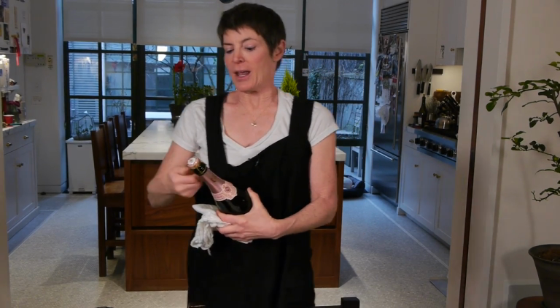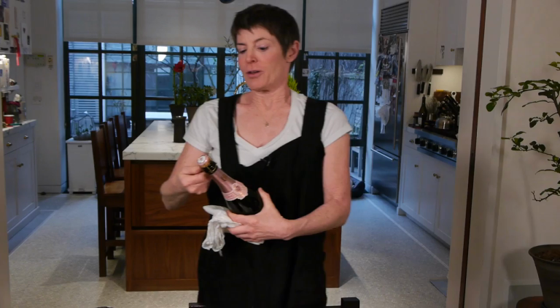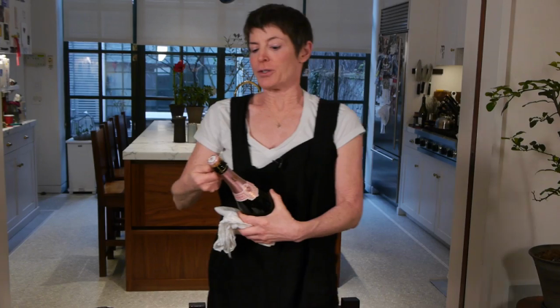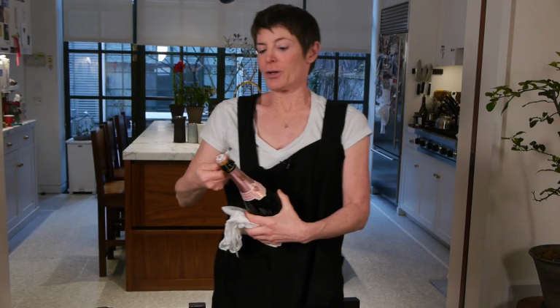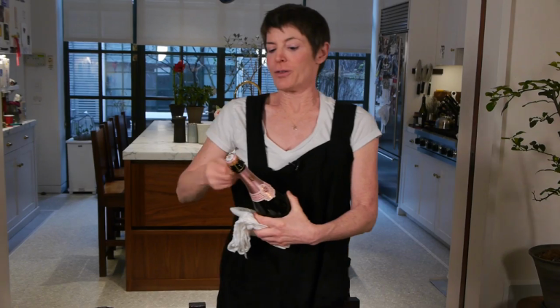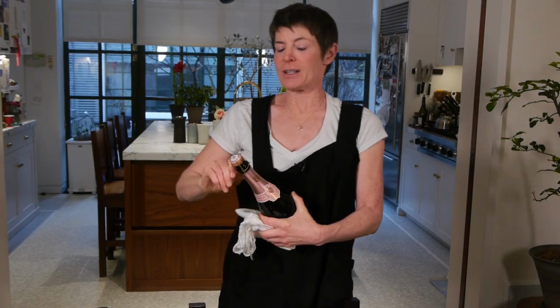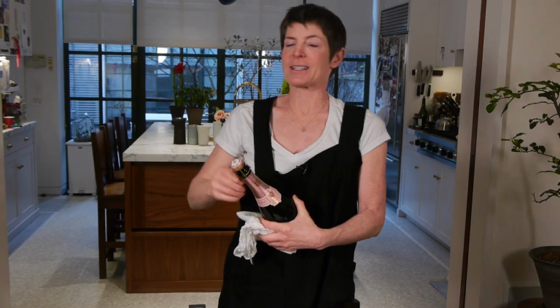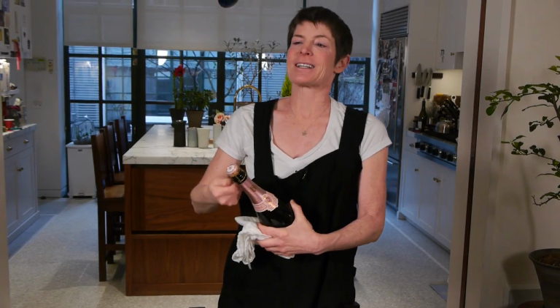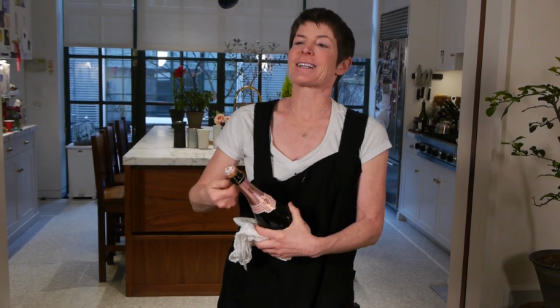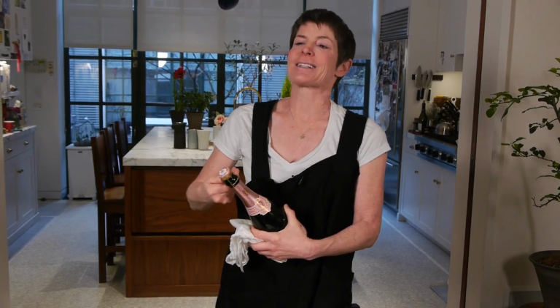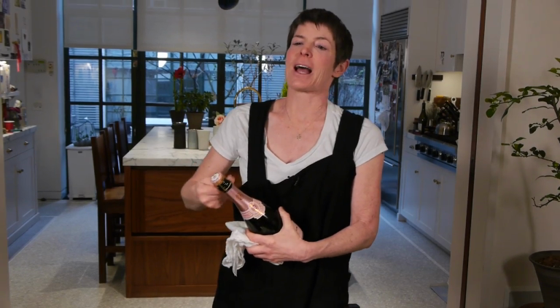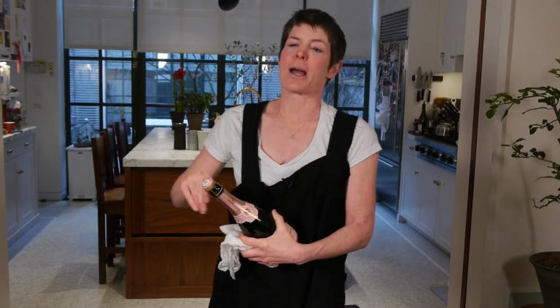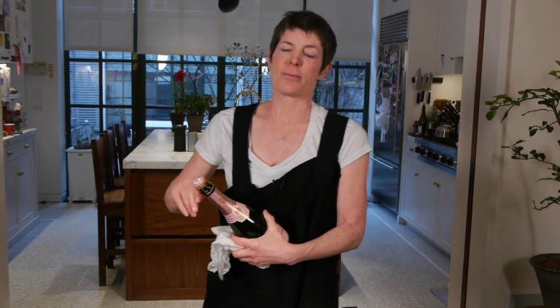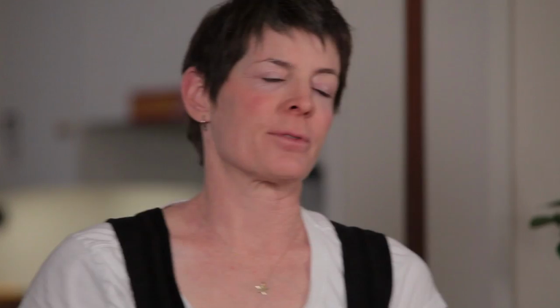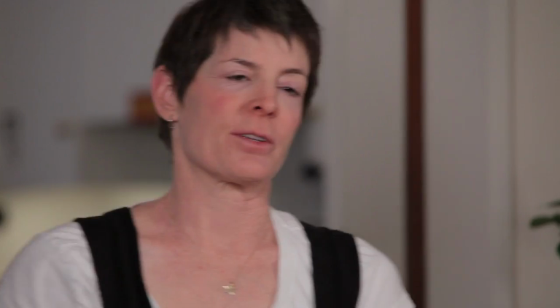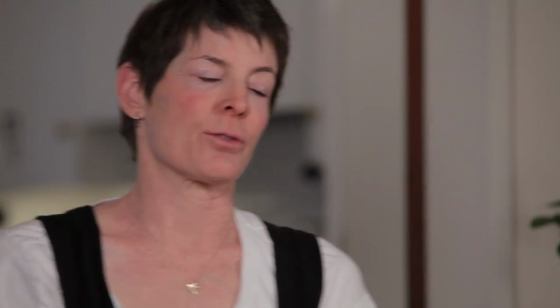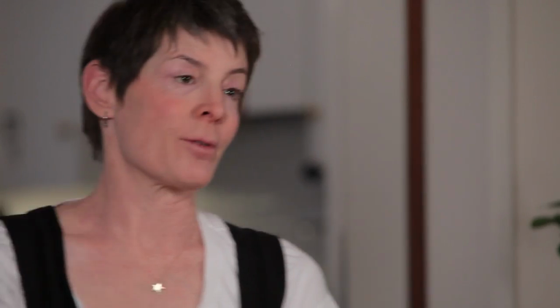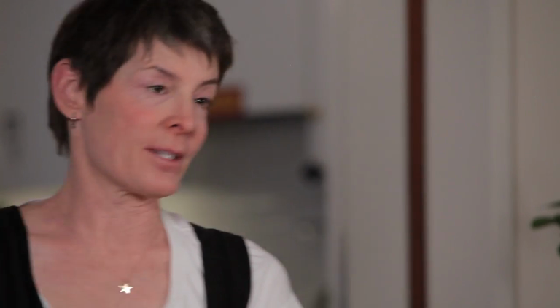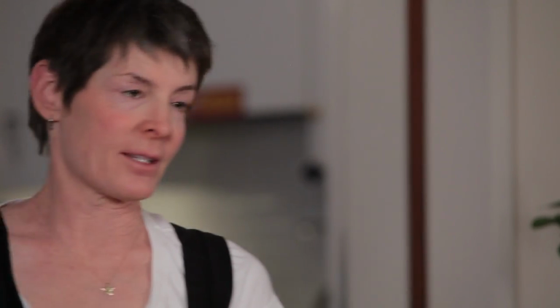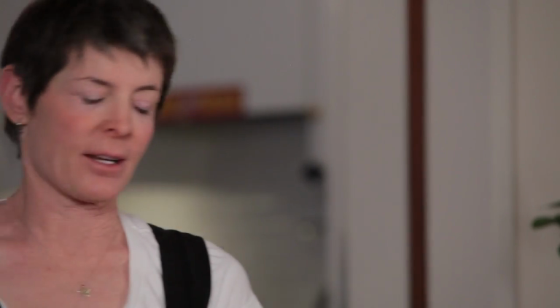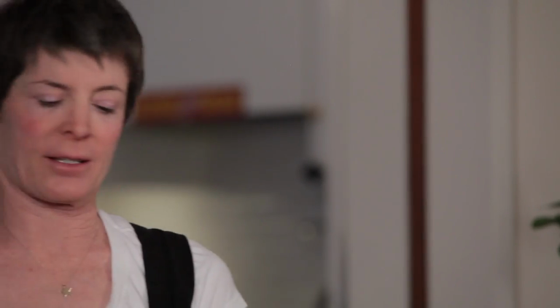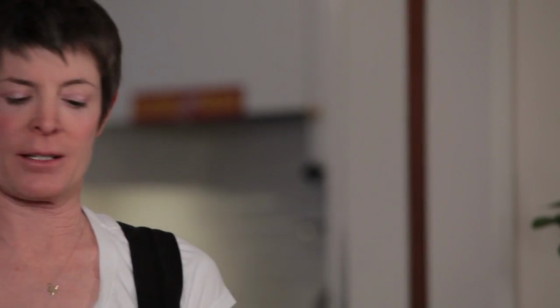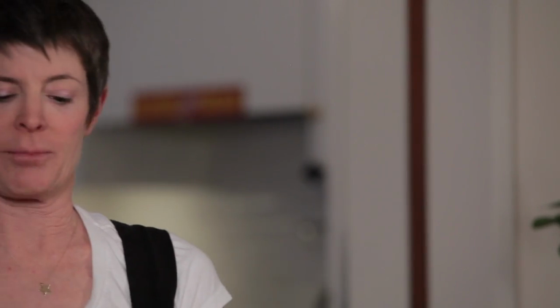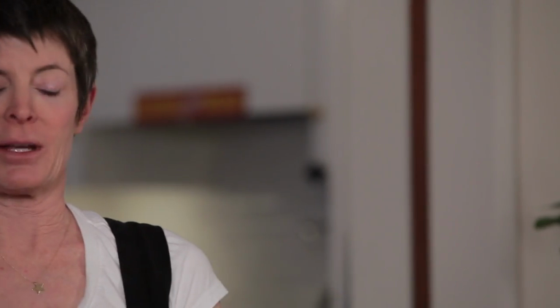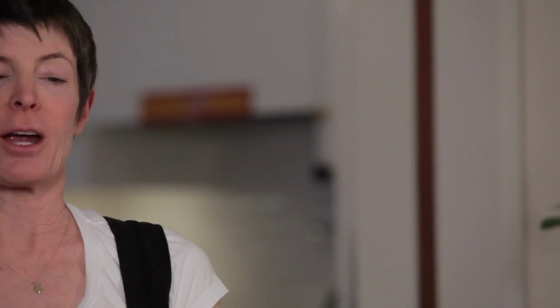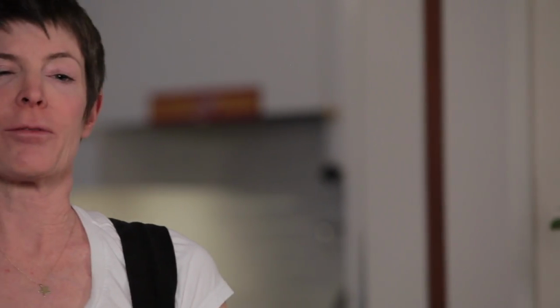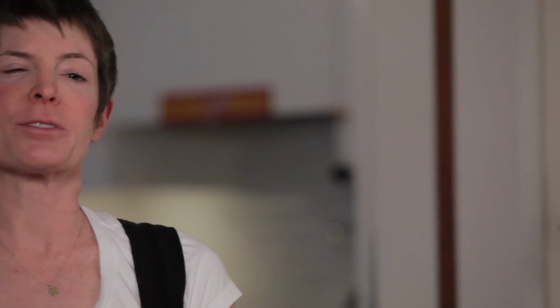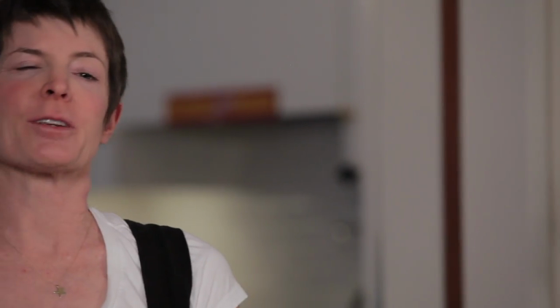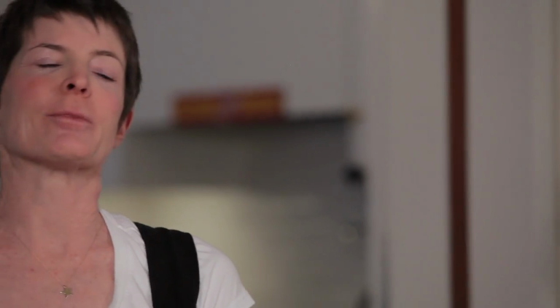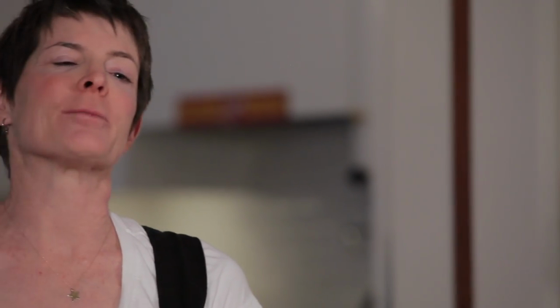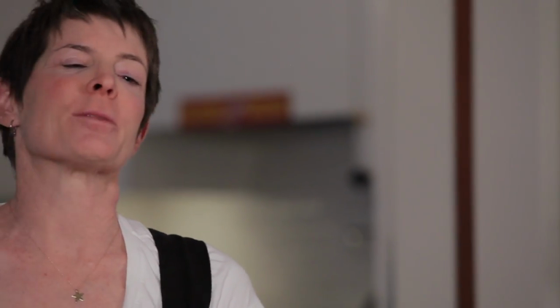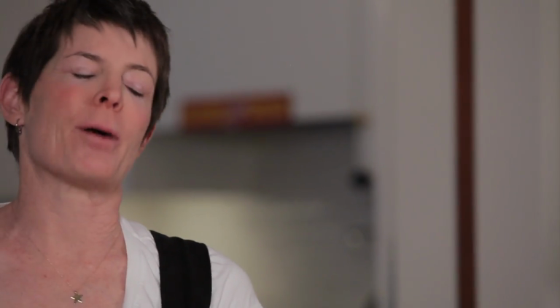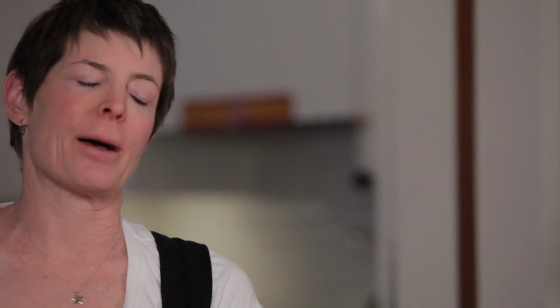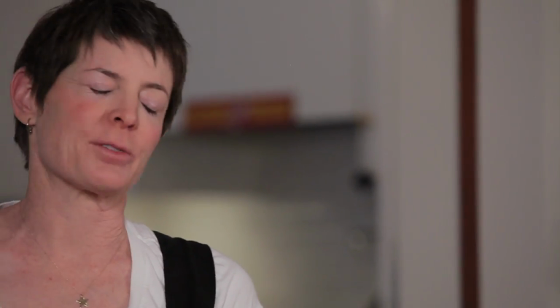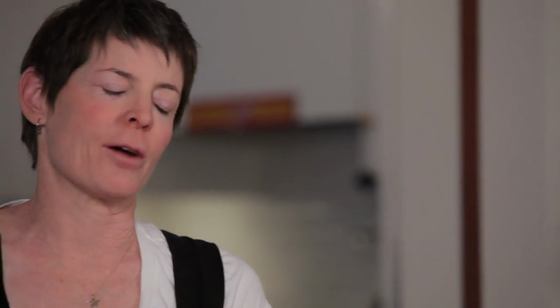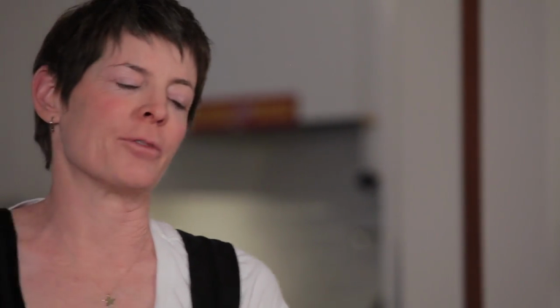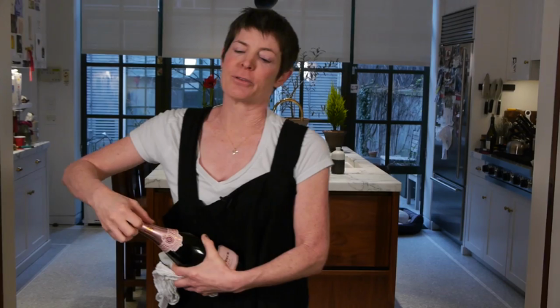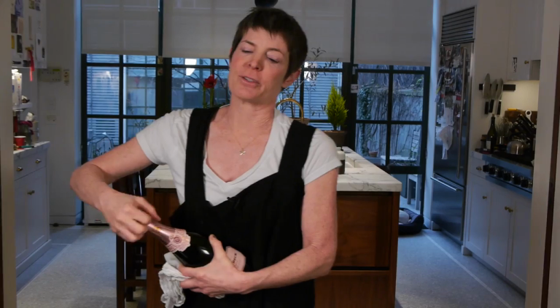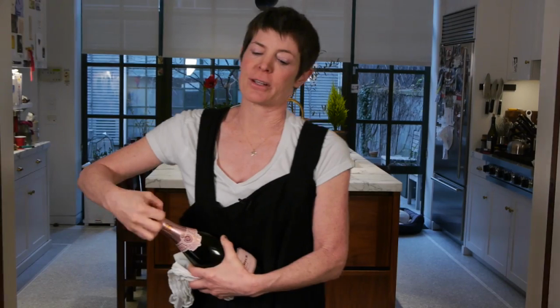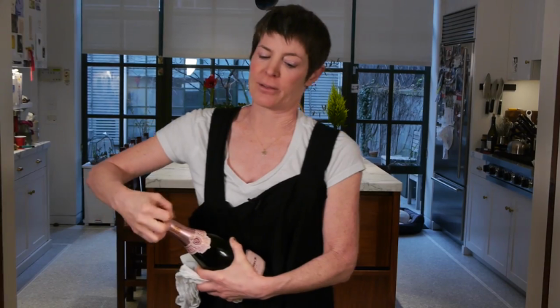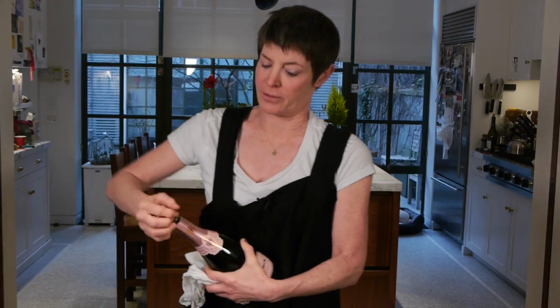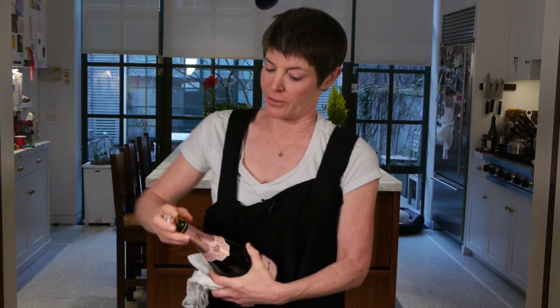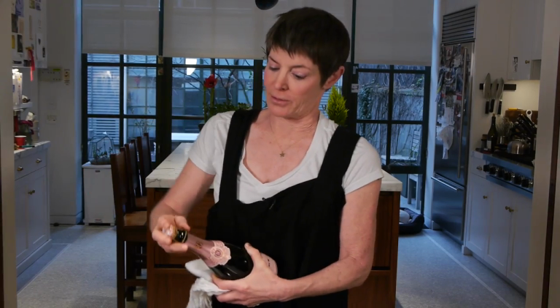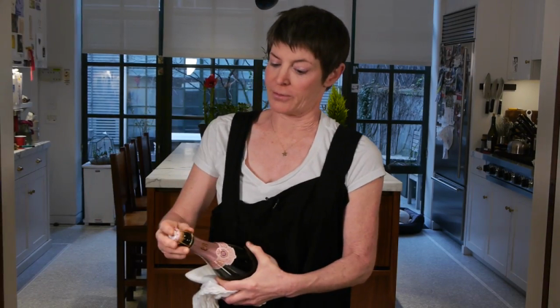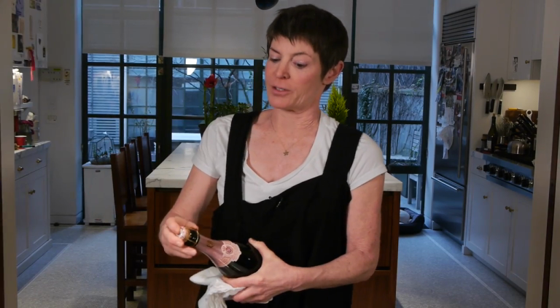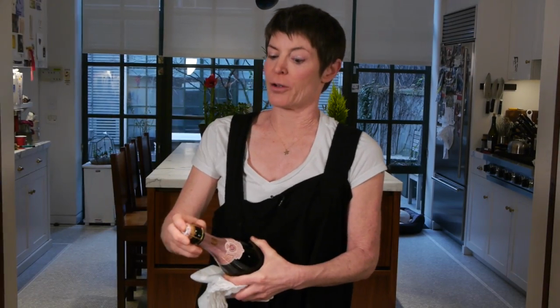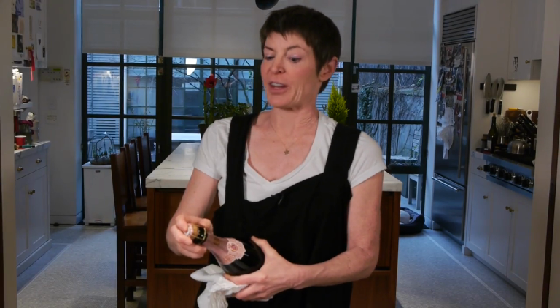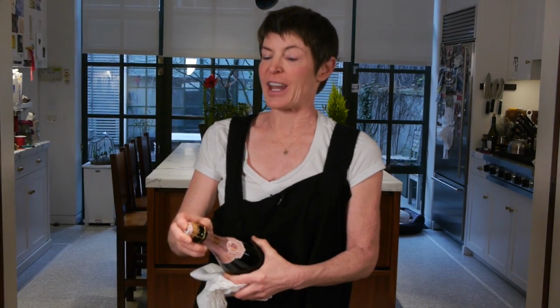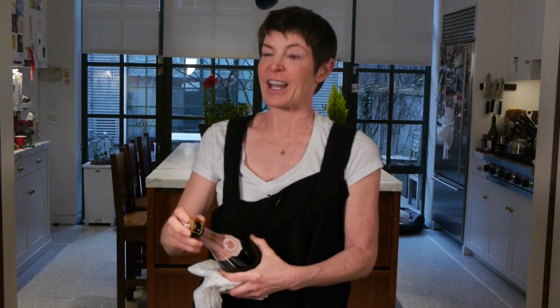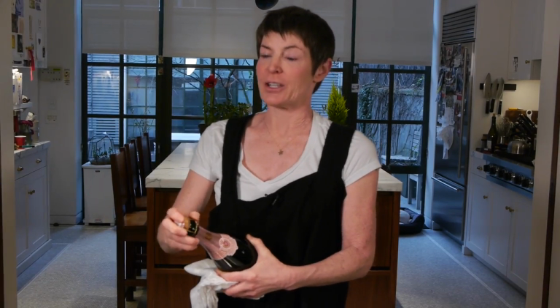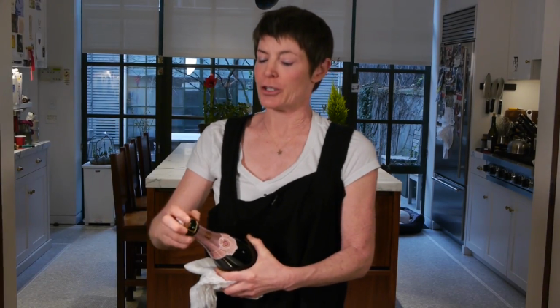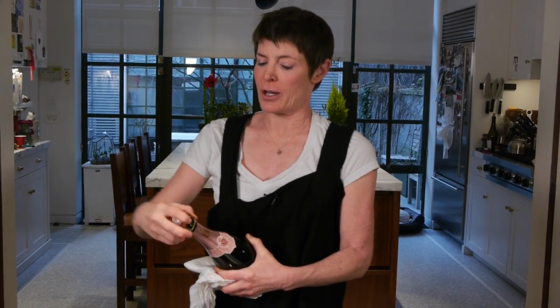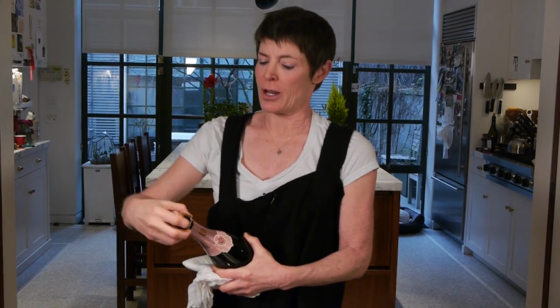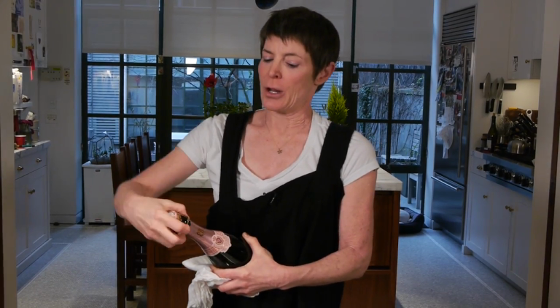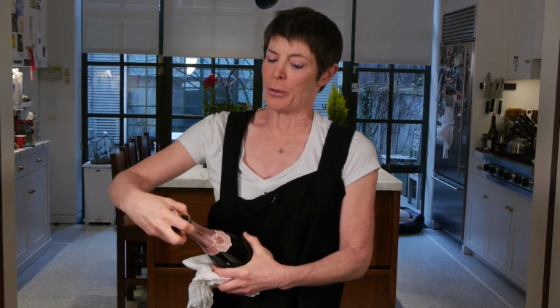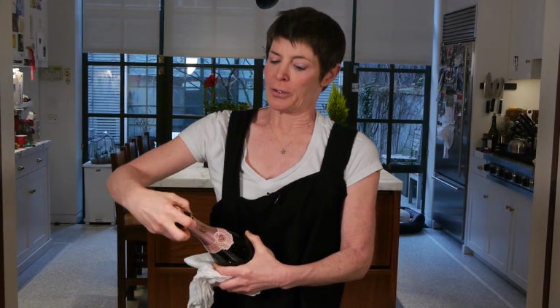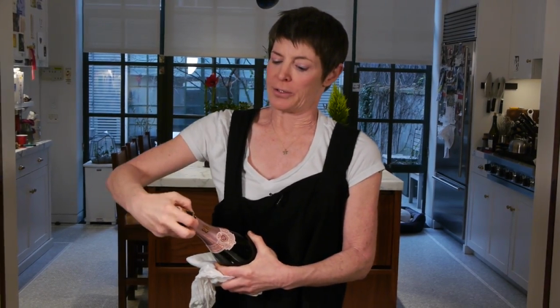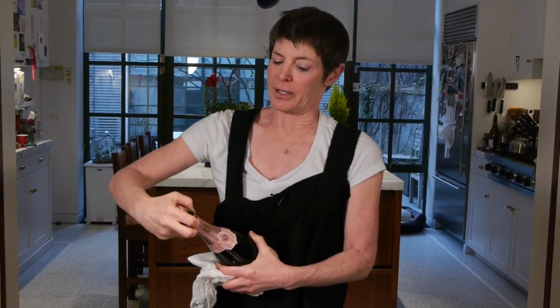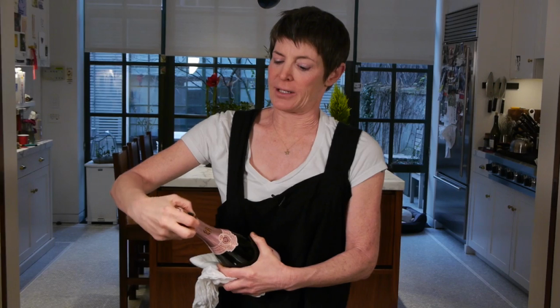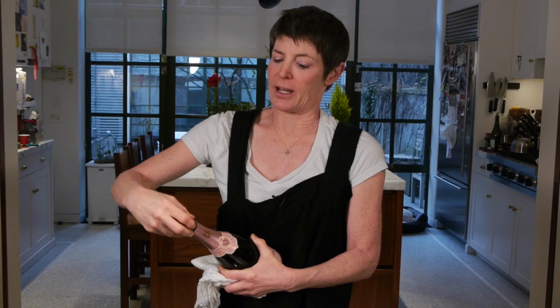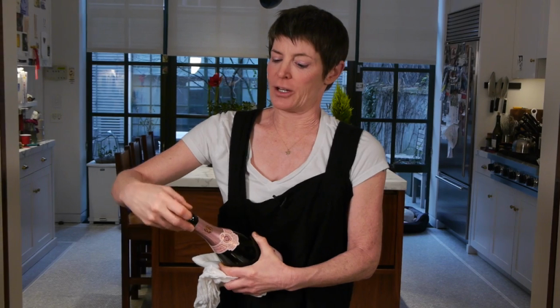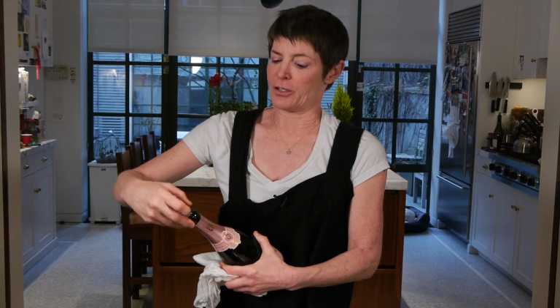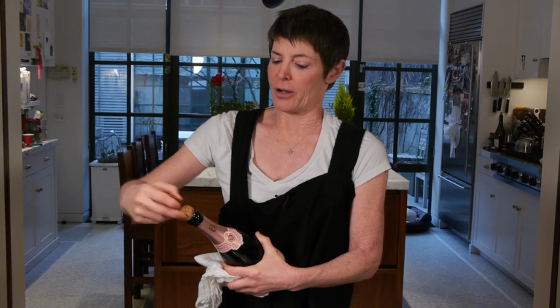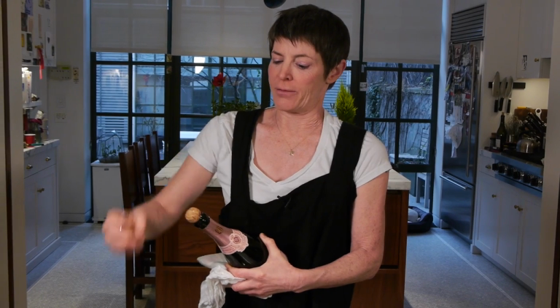You turn this six times — it's always six. Be careful, sometimes it pops off when you take the cage off.